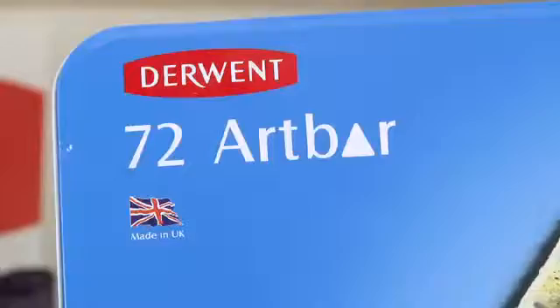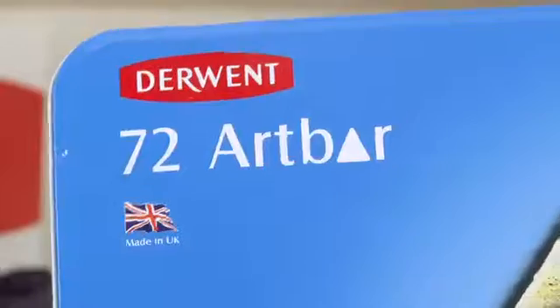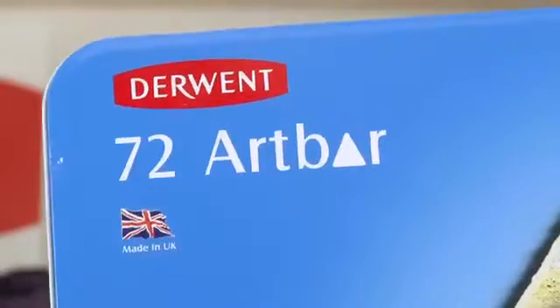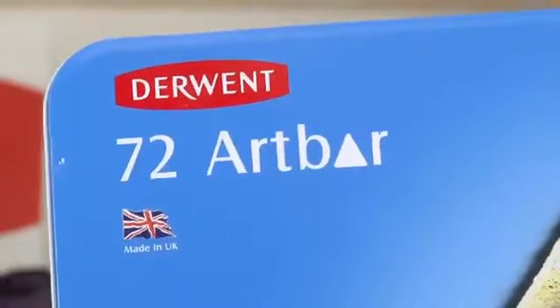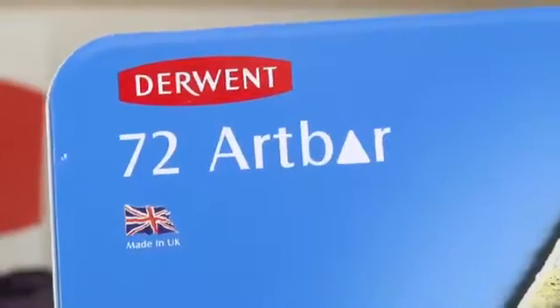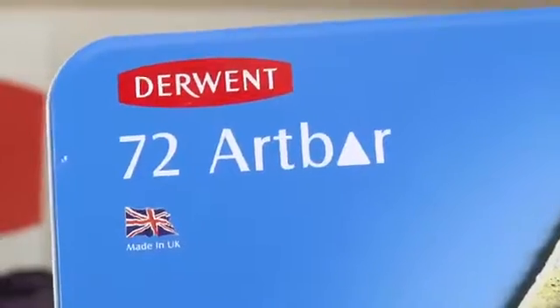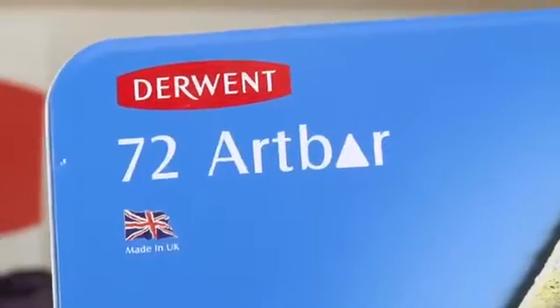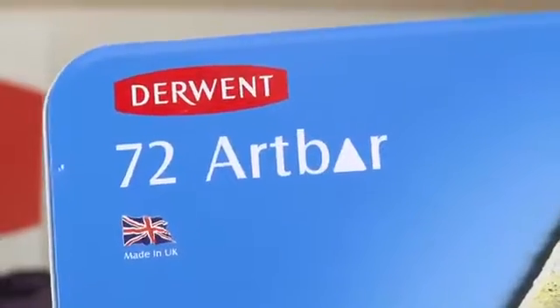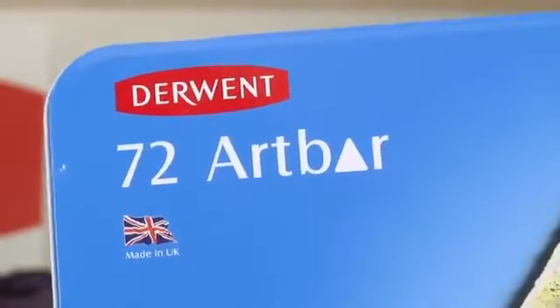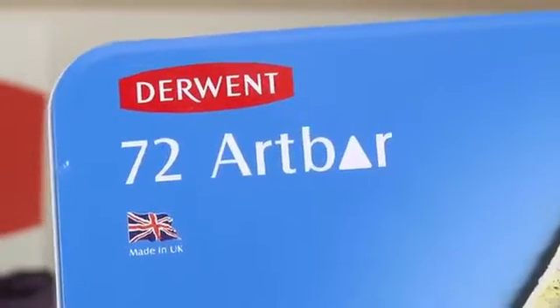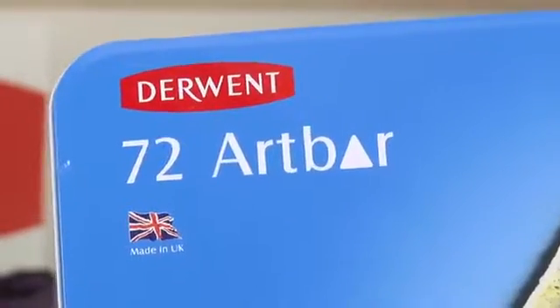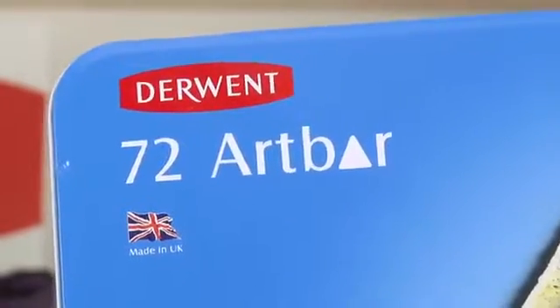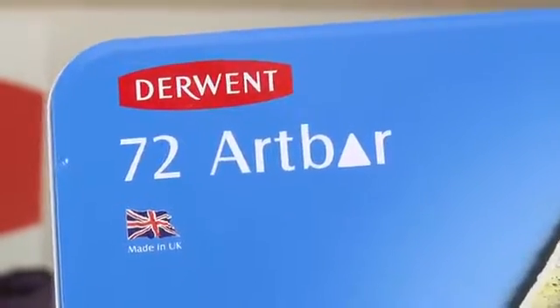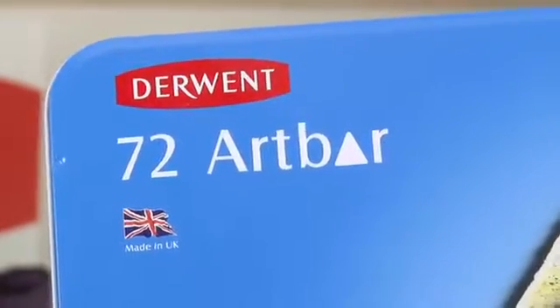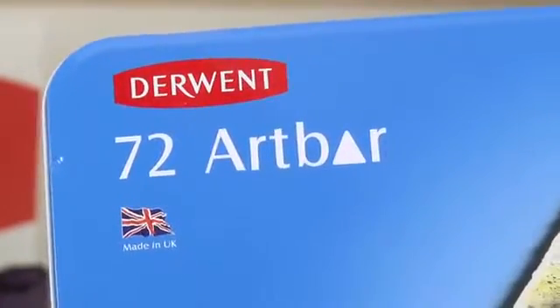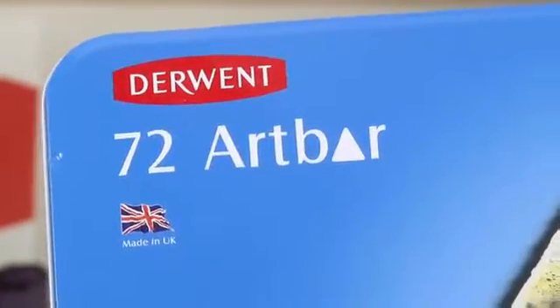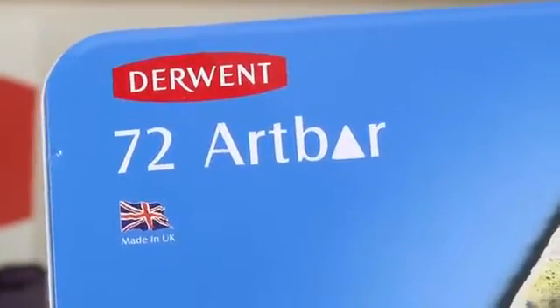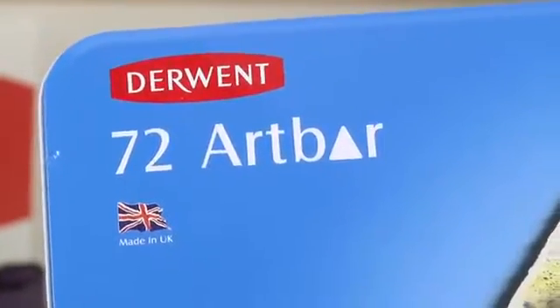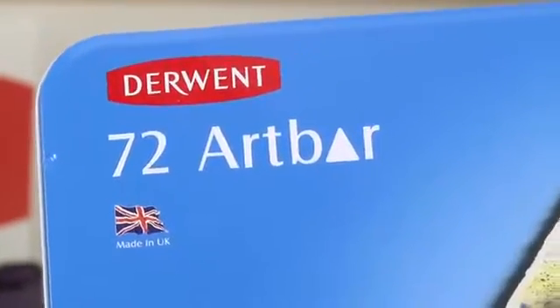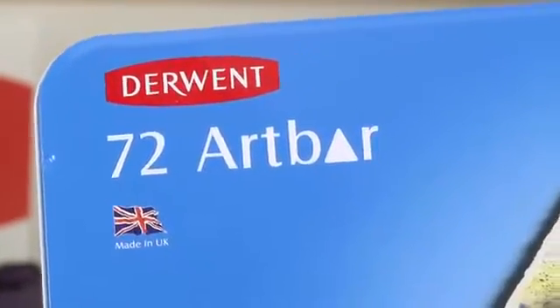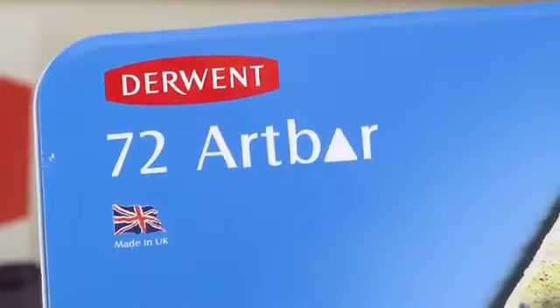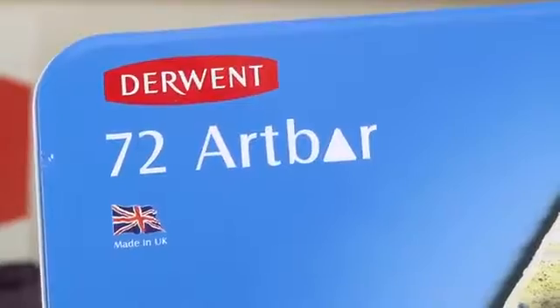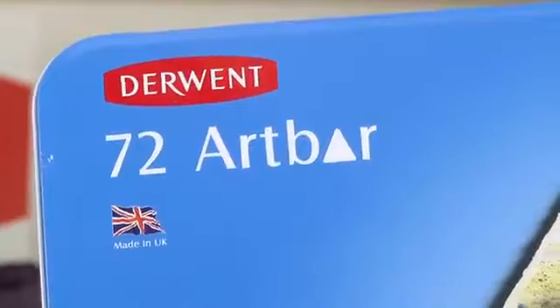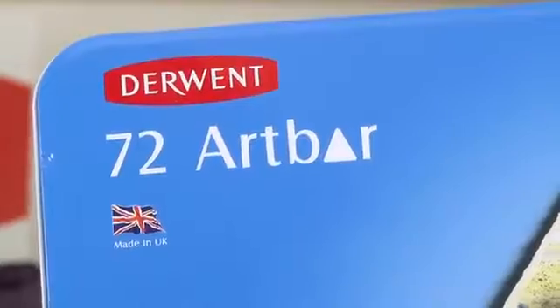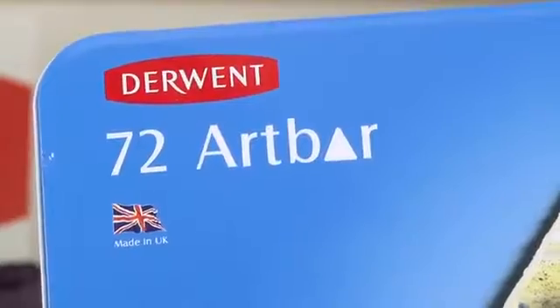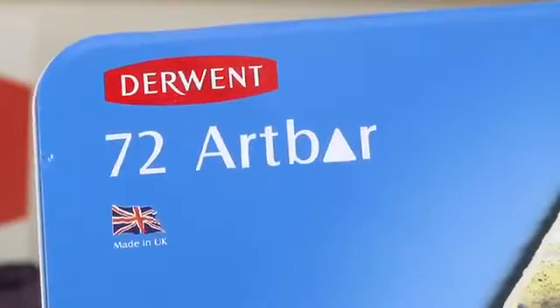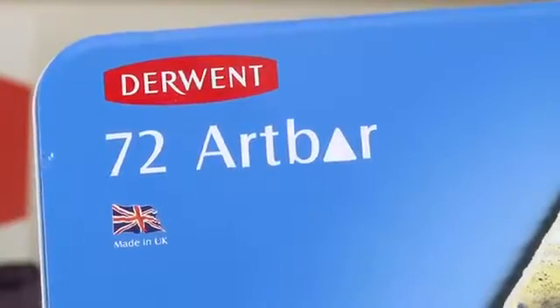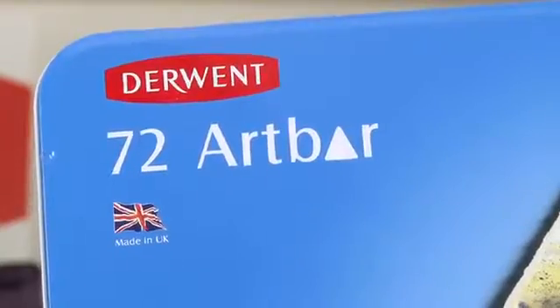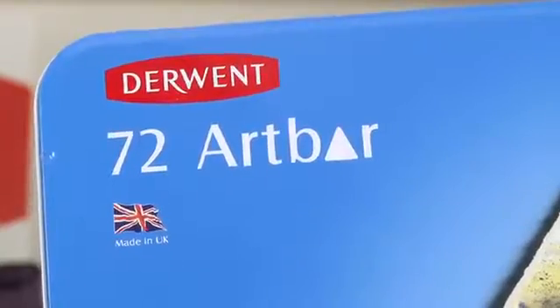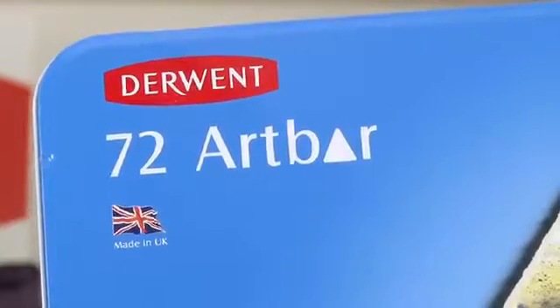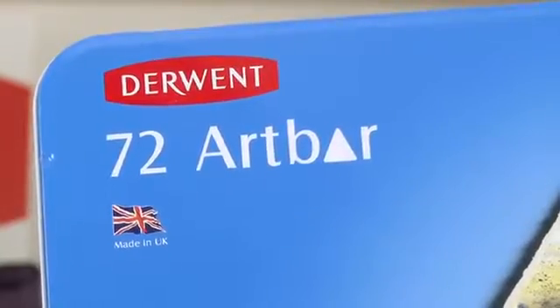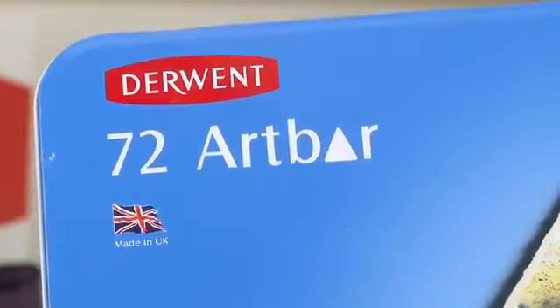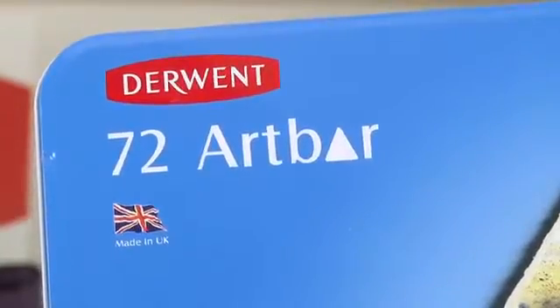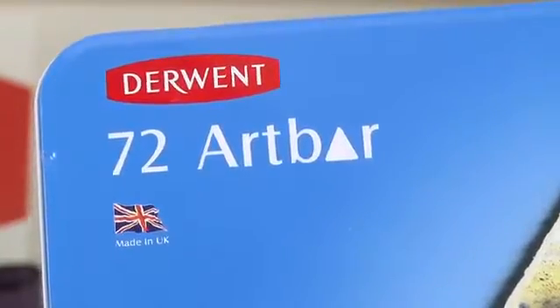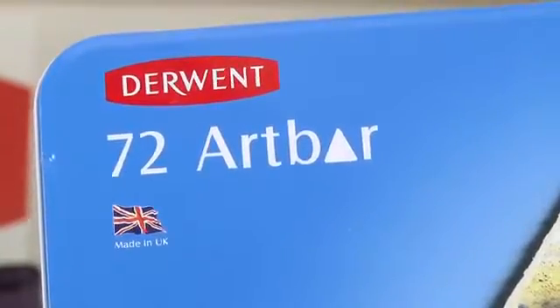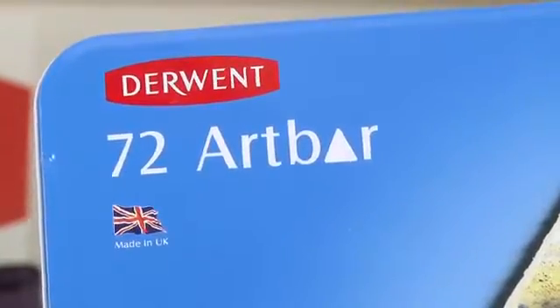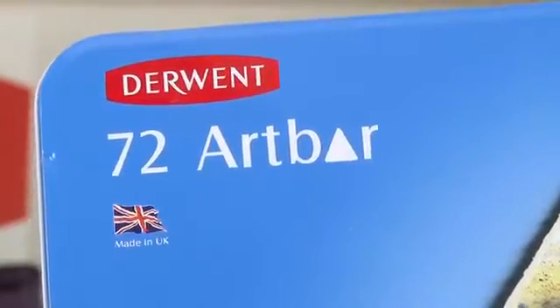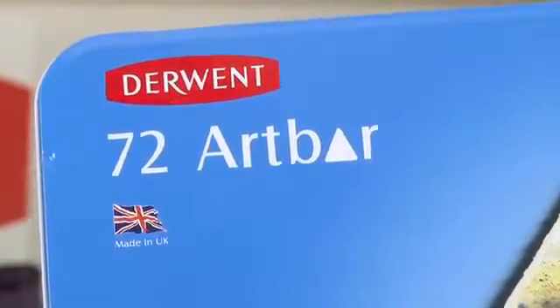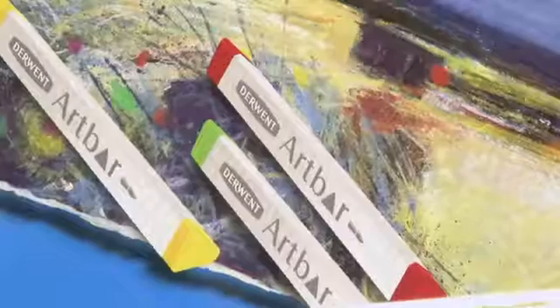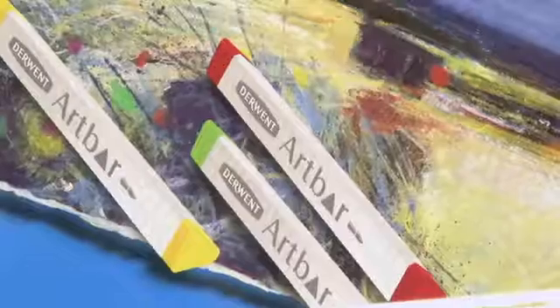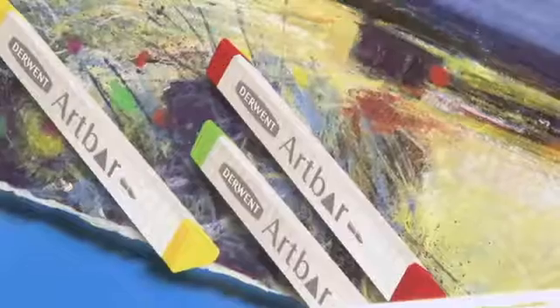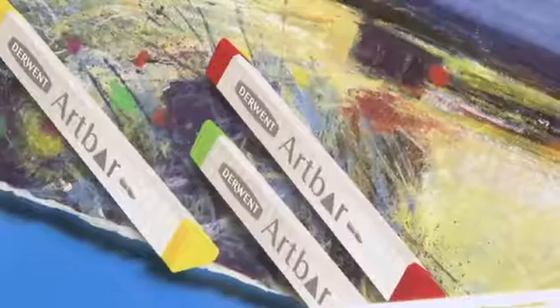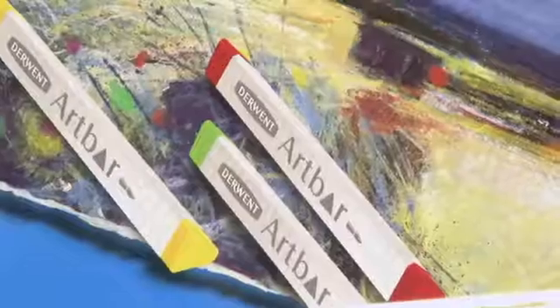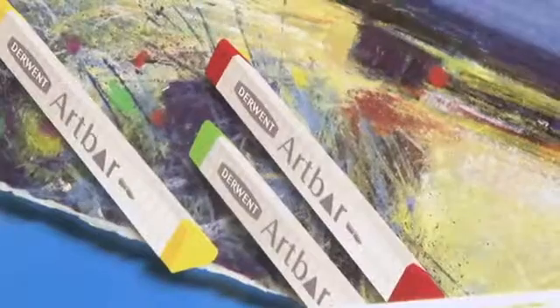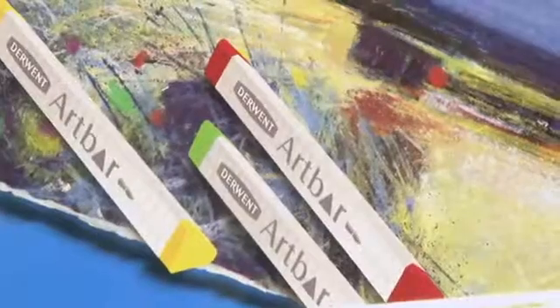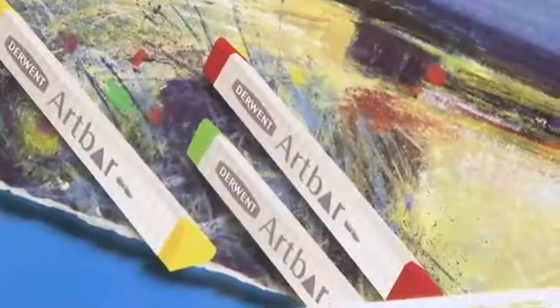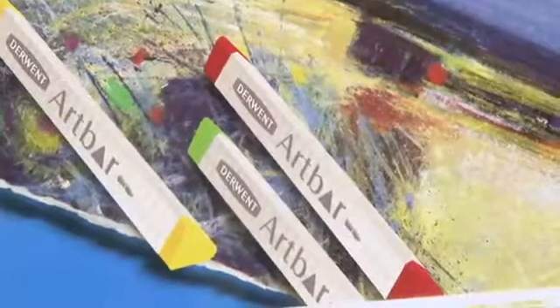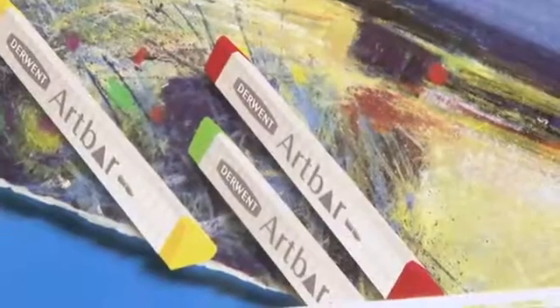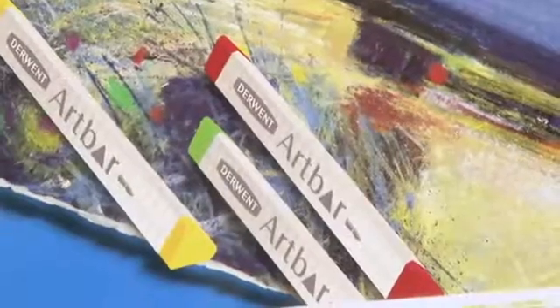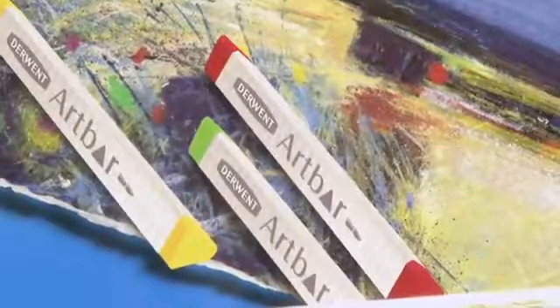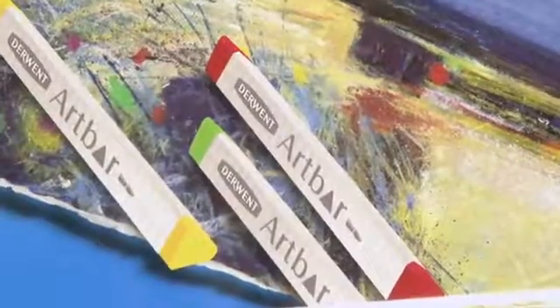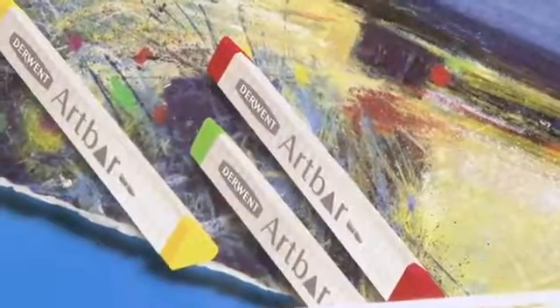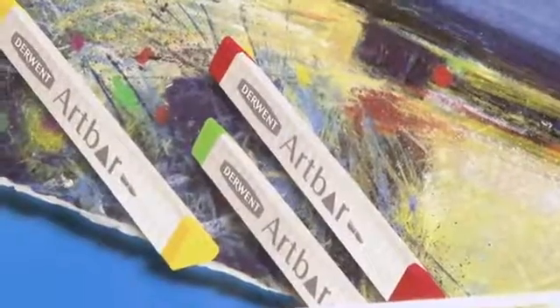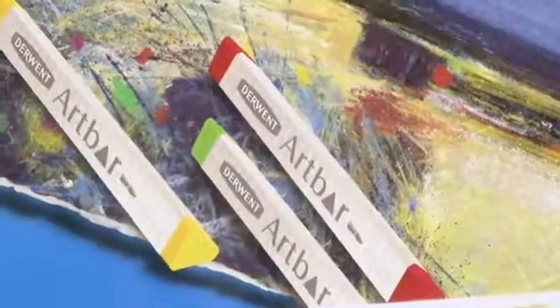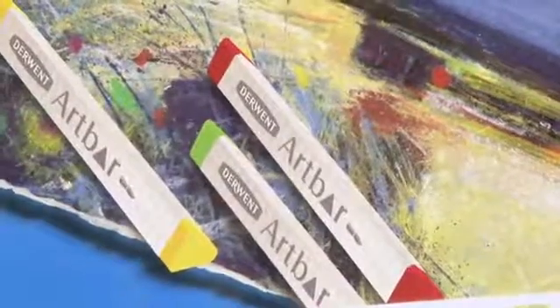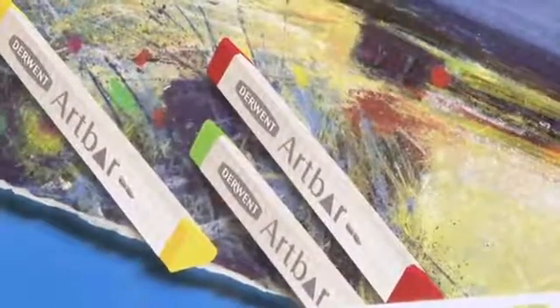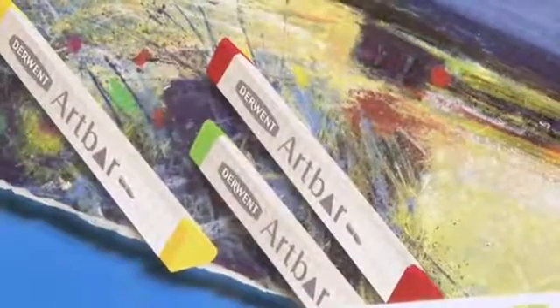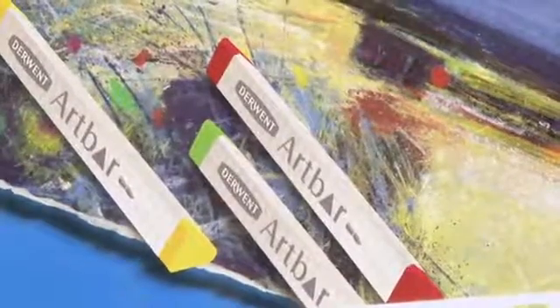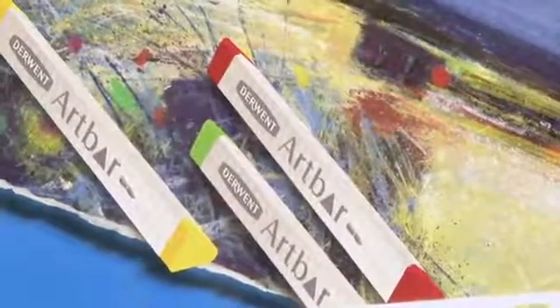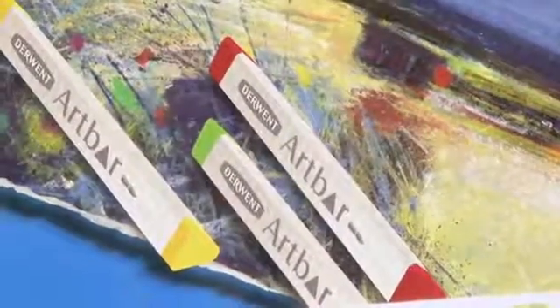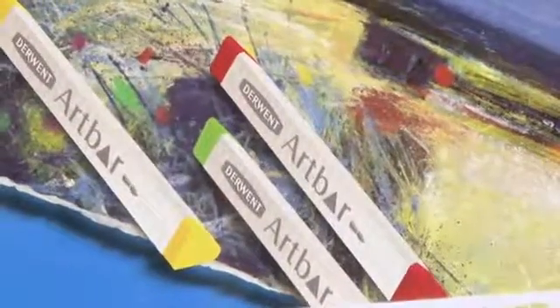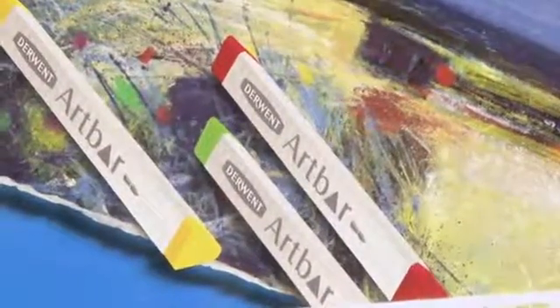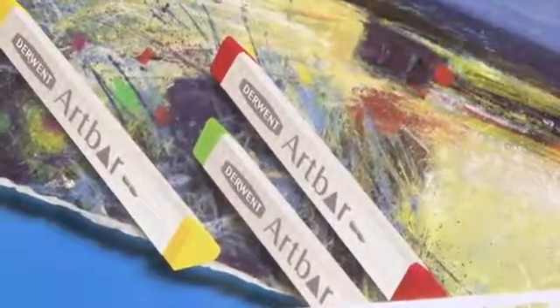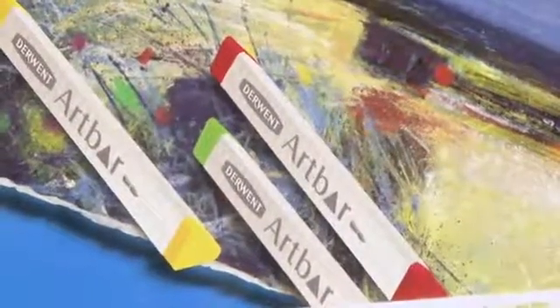There's a huge variety of different marks and textures we can make with this product, so I'm going to show you what we can do with it.